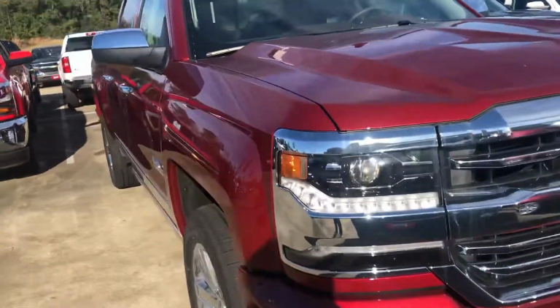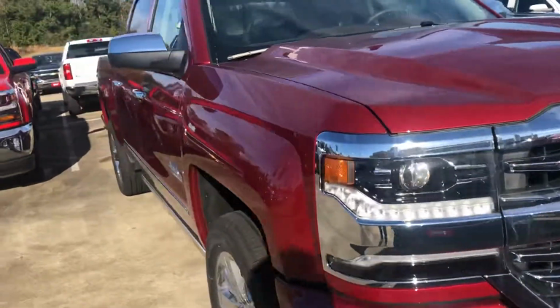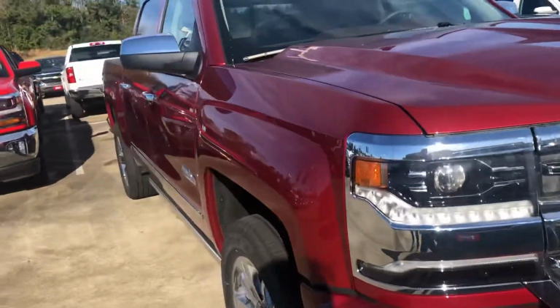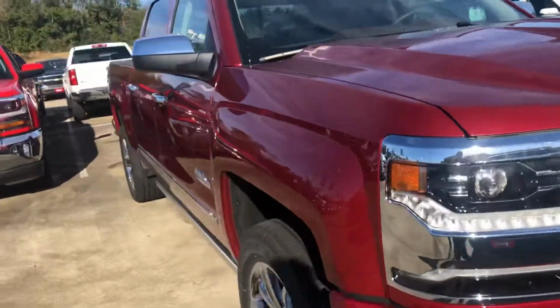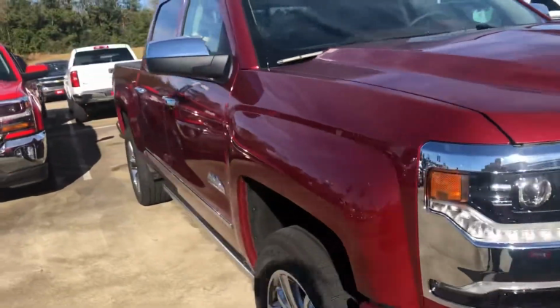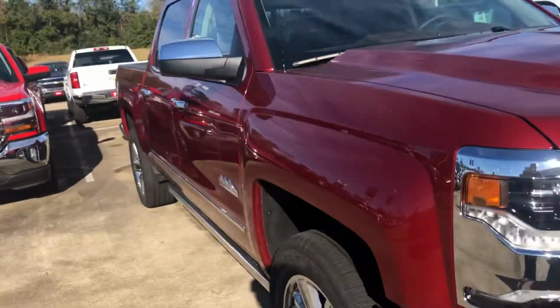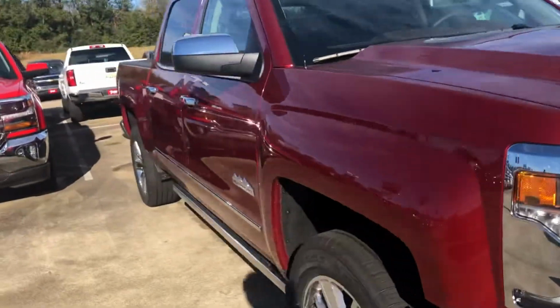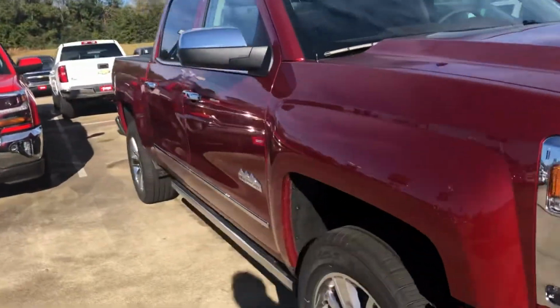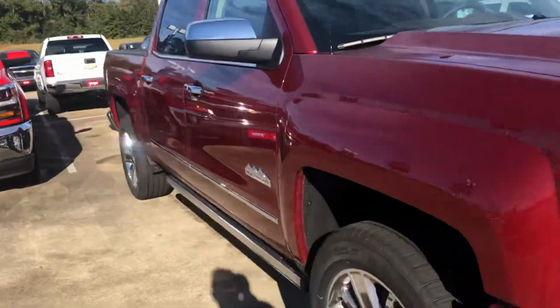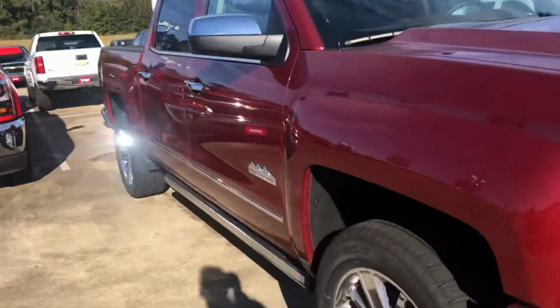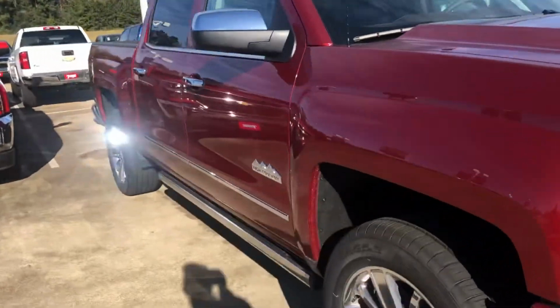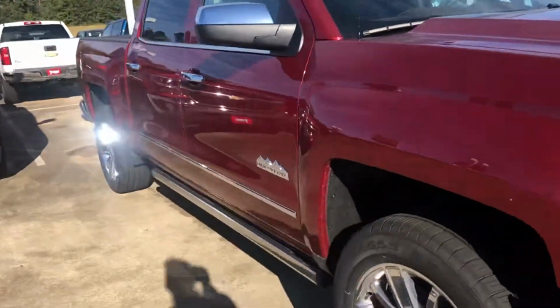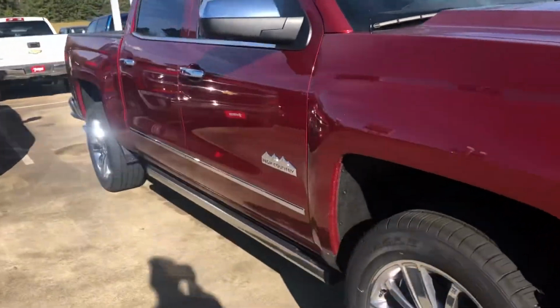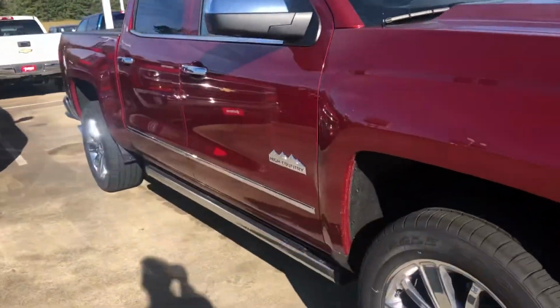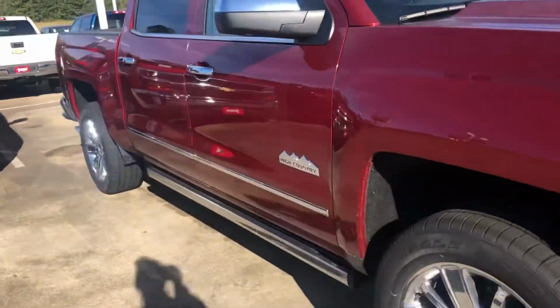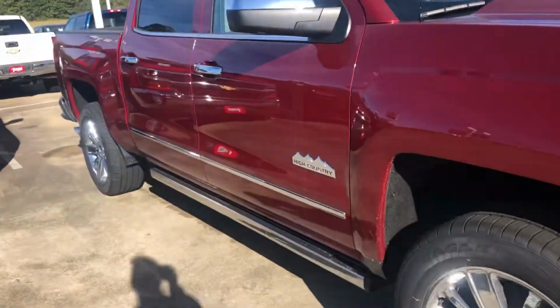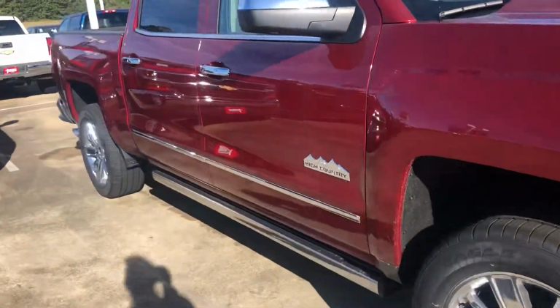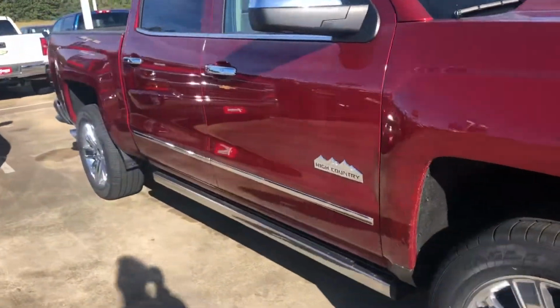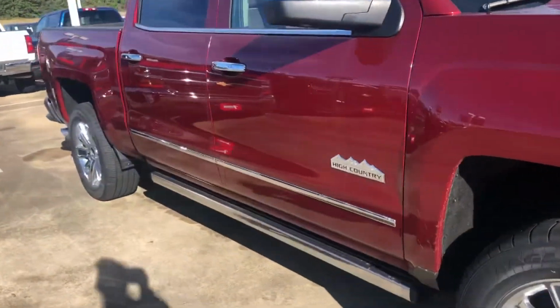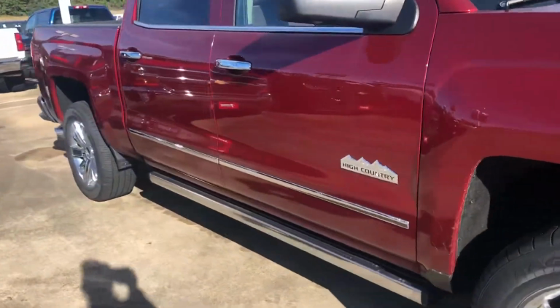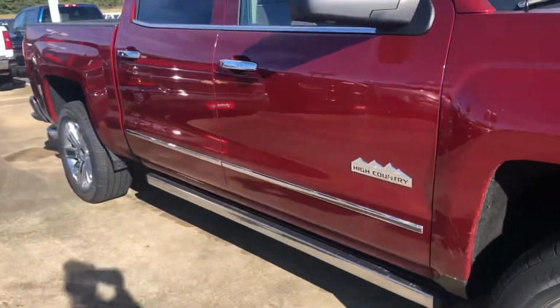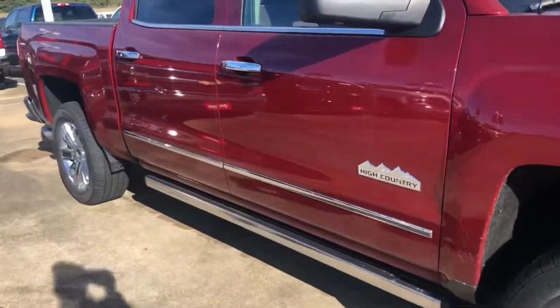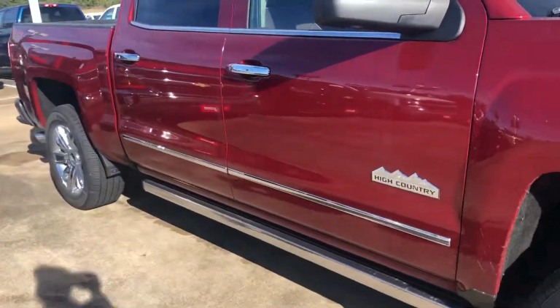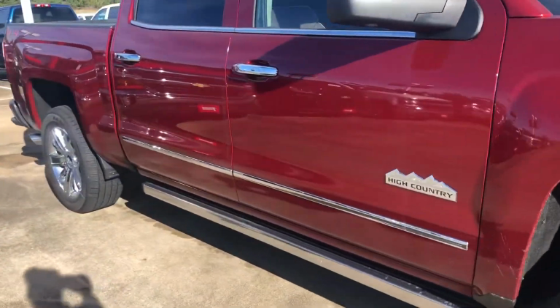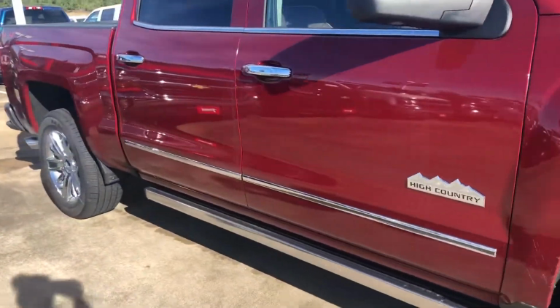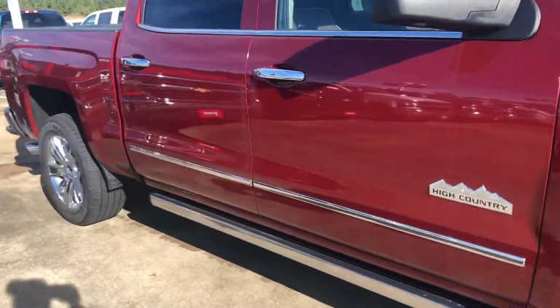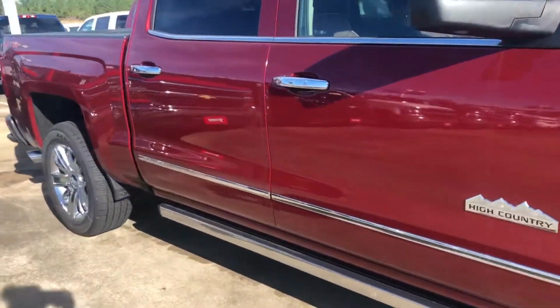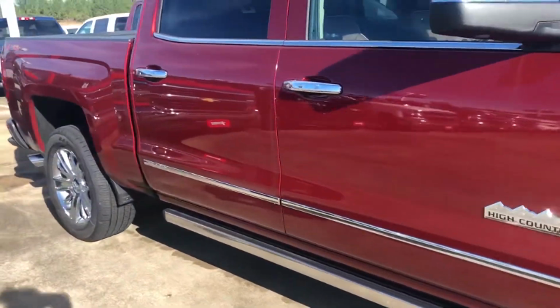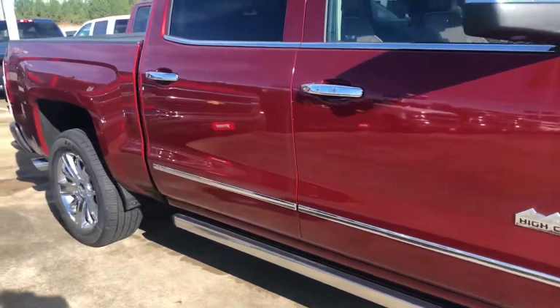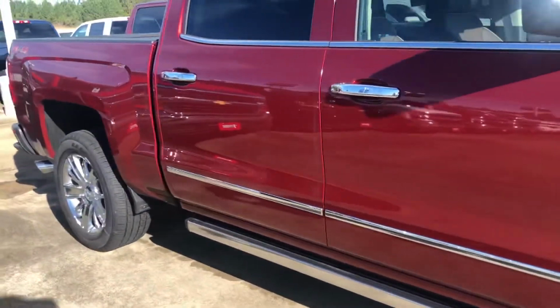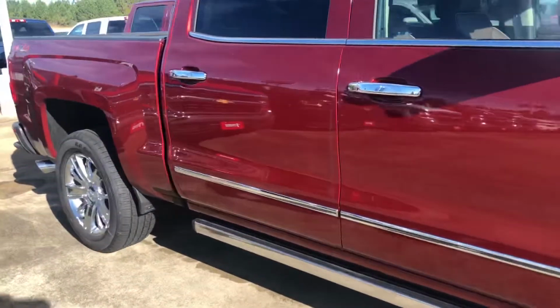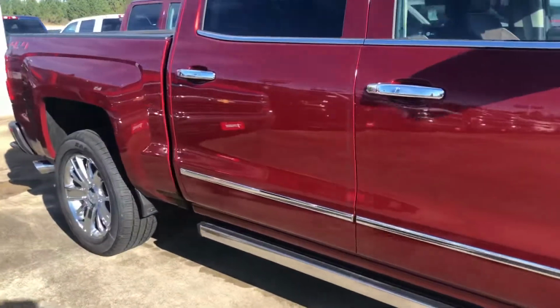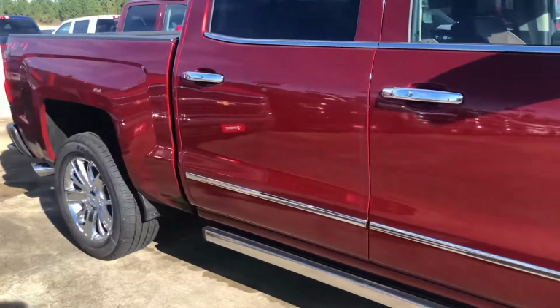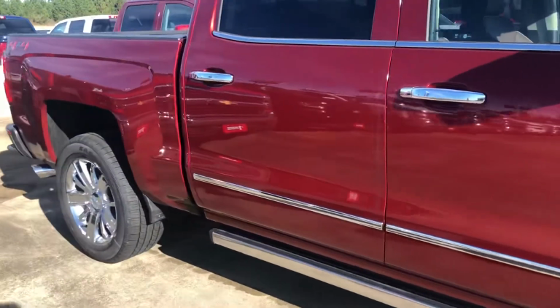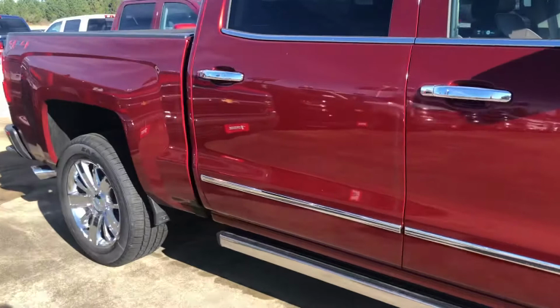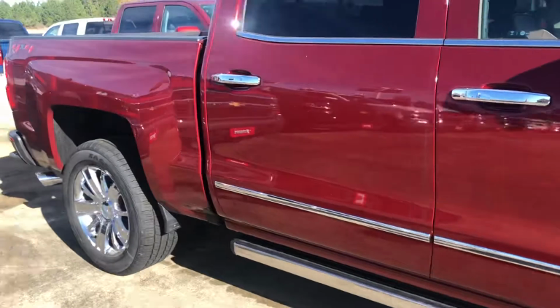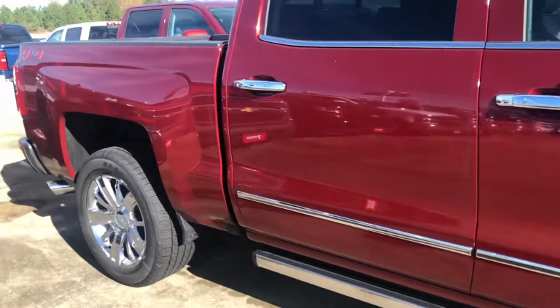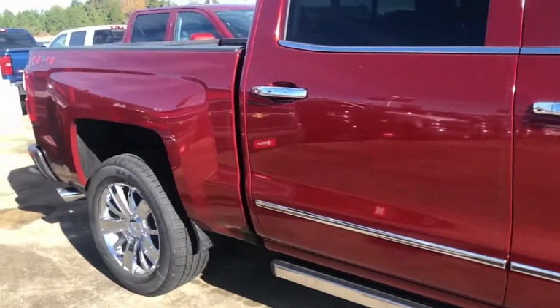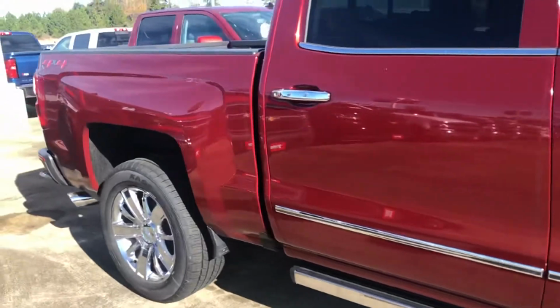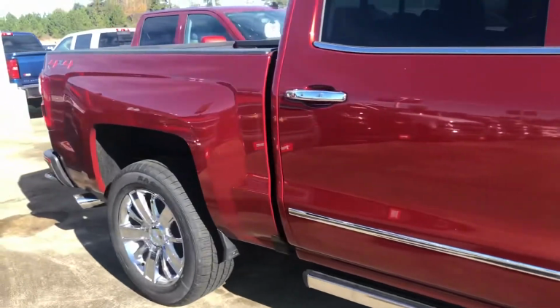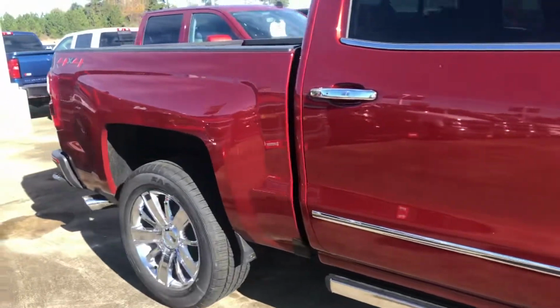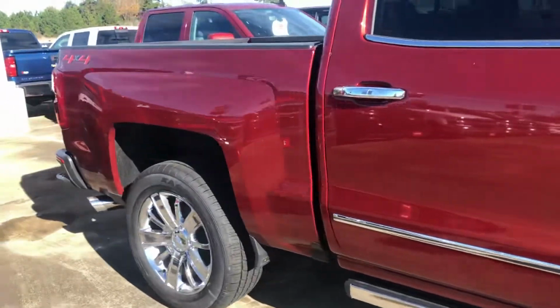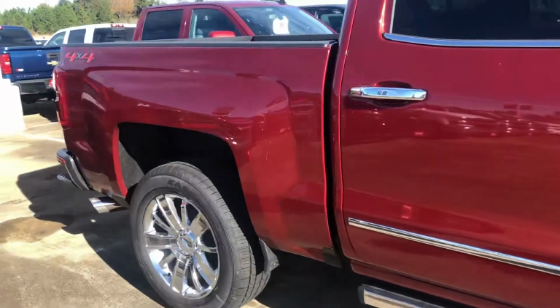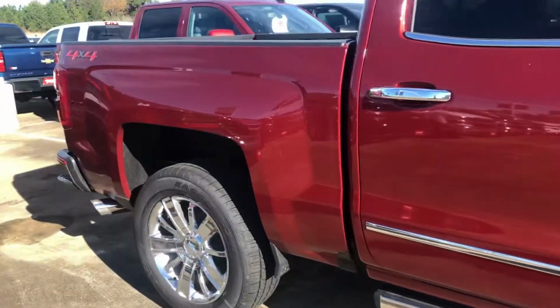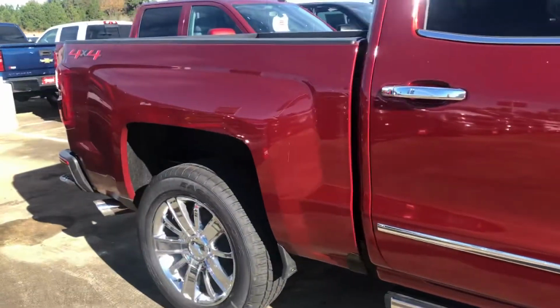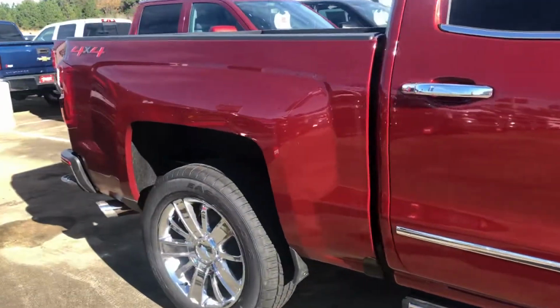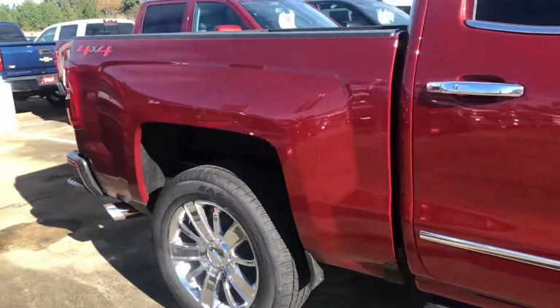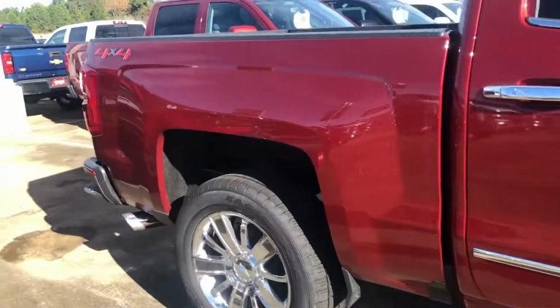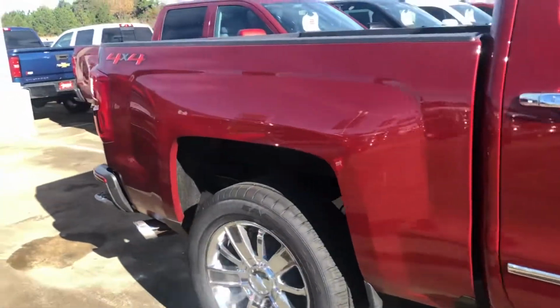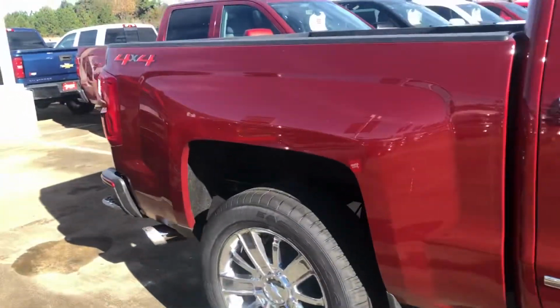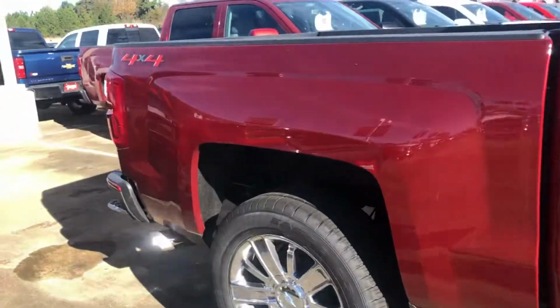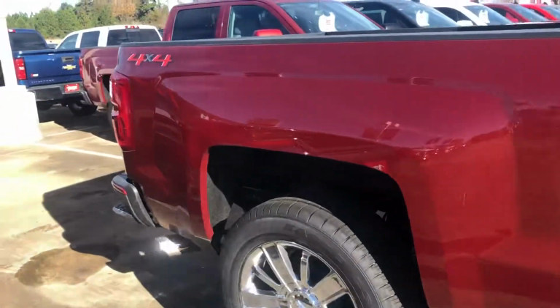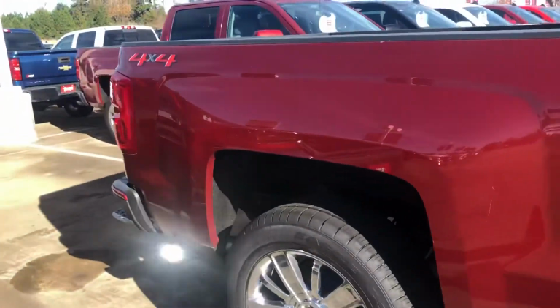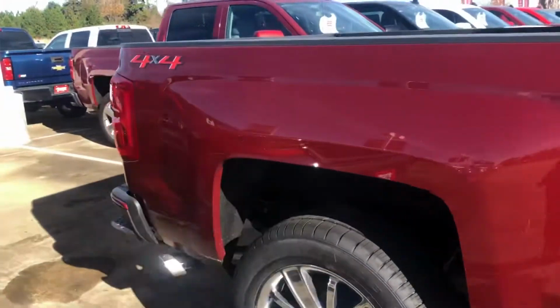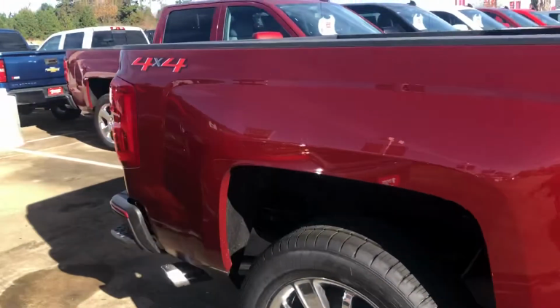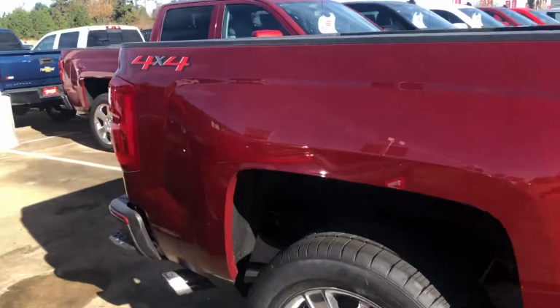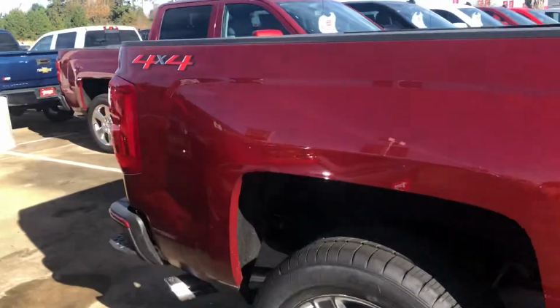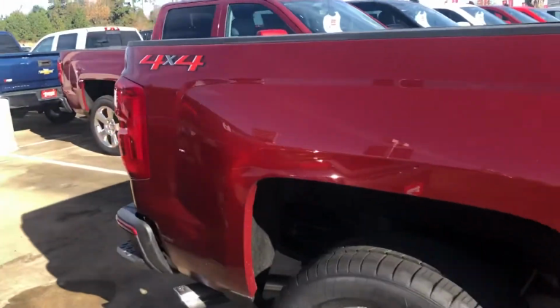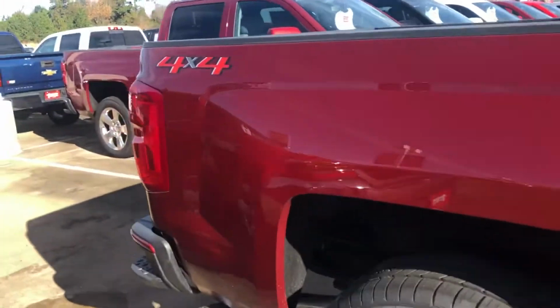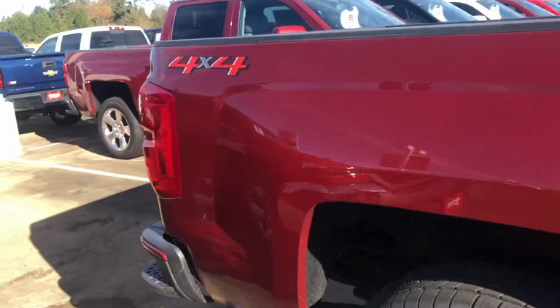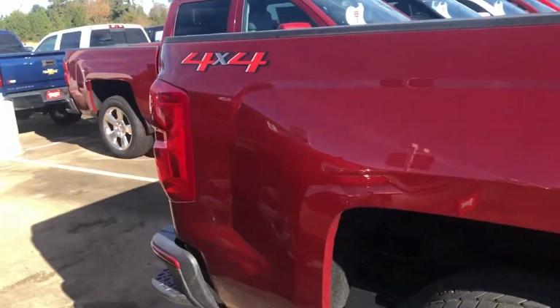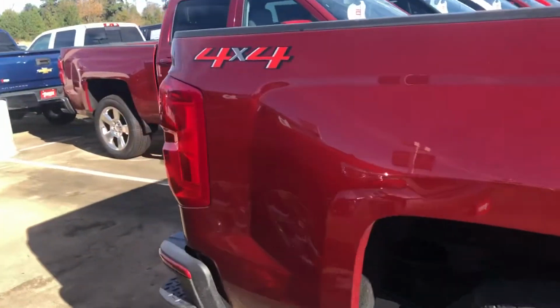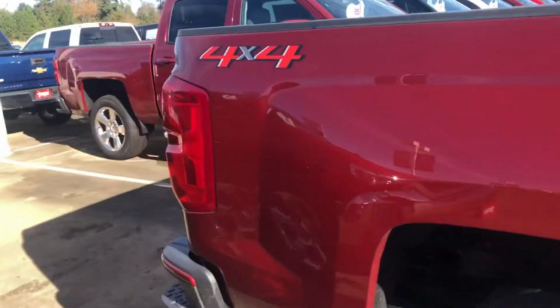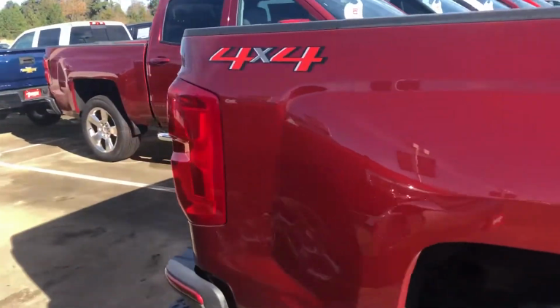Good morning, this is Kirstie with Moore Chevrolet in Silsbee. I'm going to give you a quick walk around of the 2018 Chevy High Country.